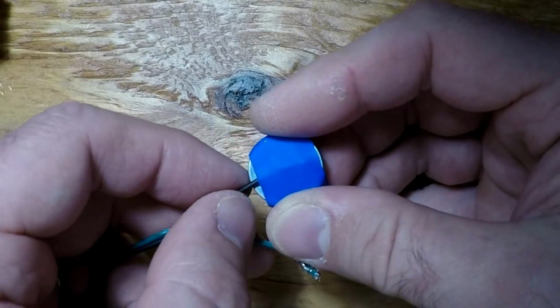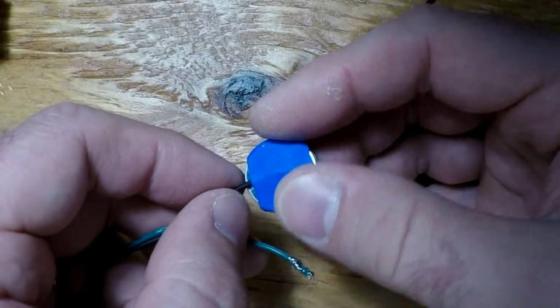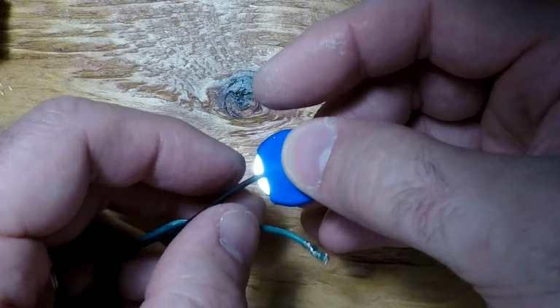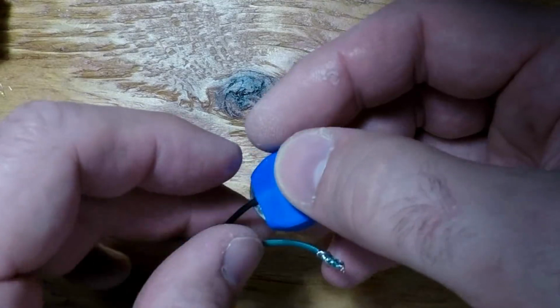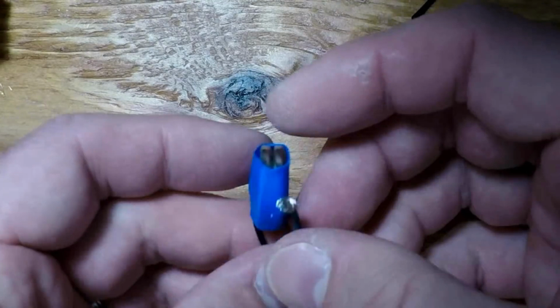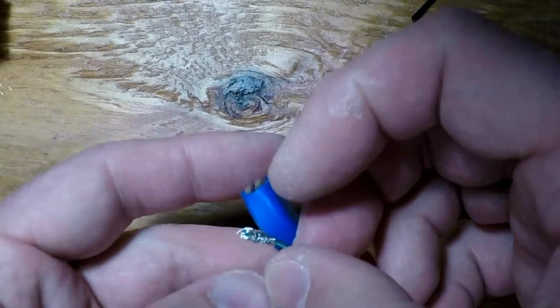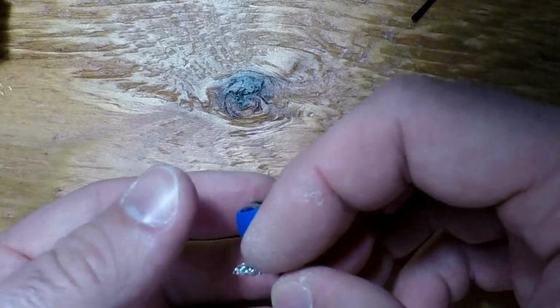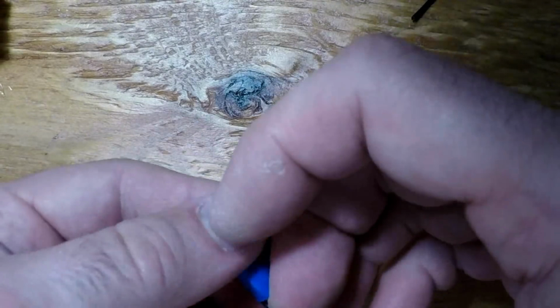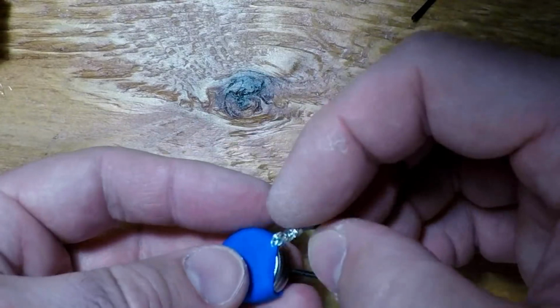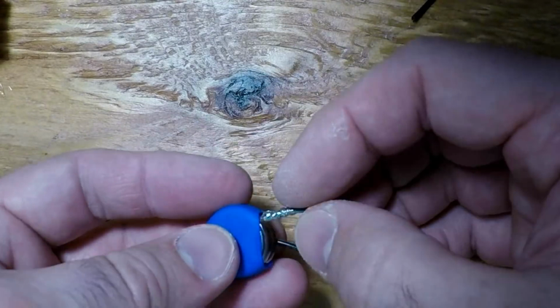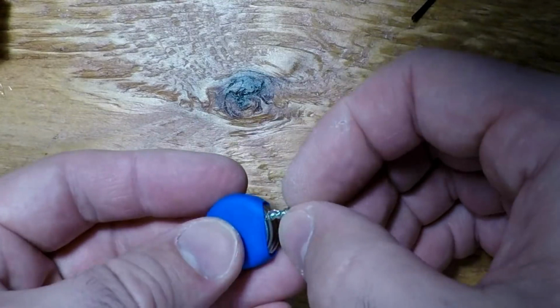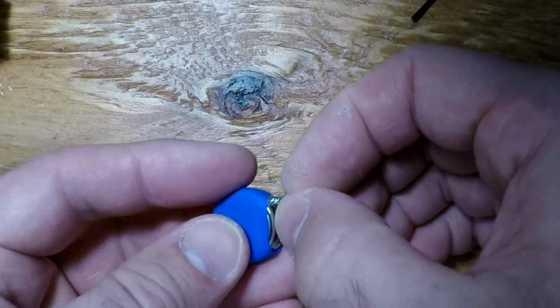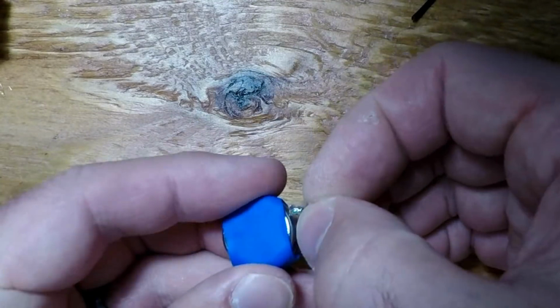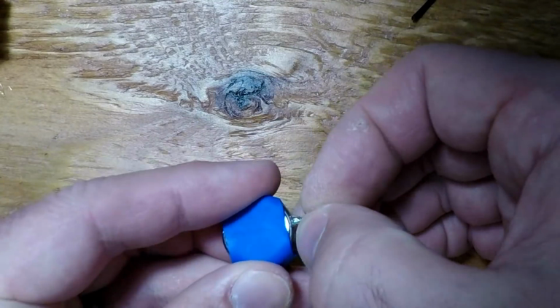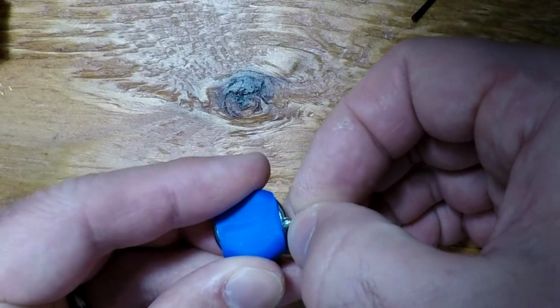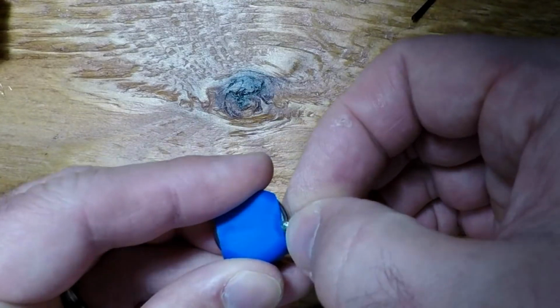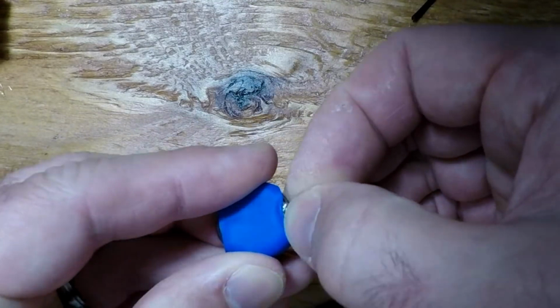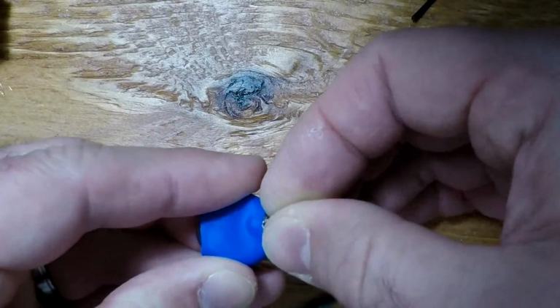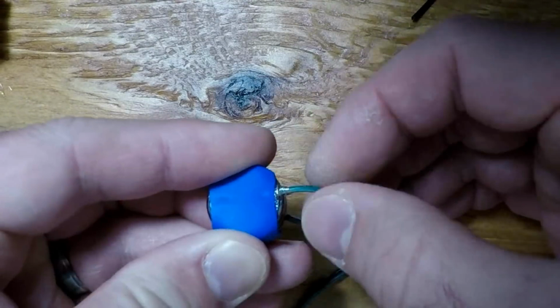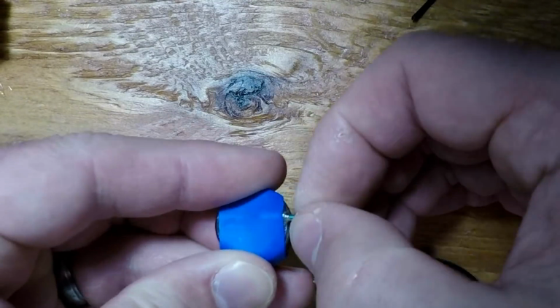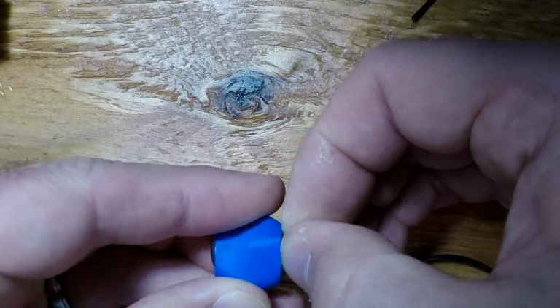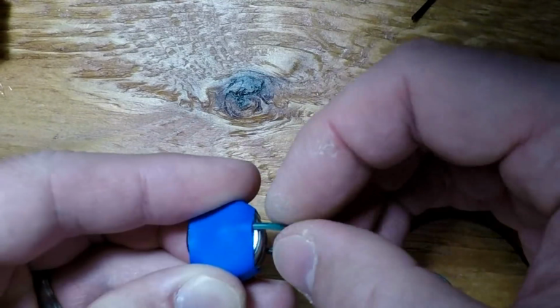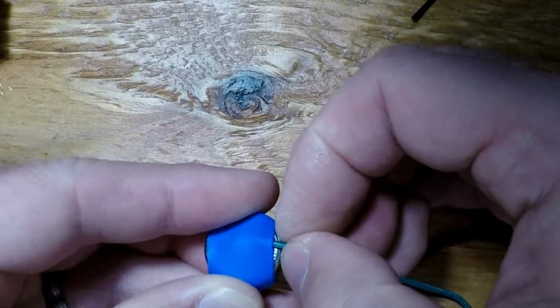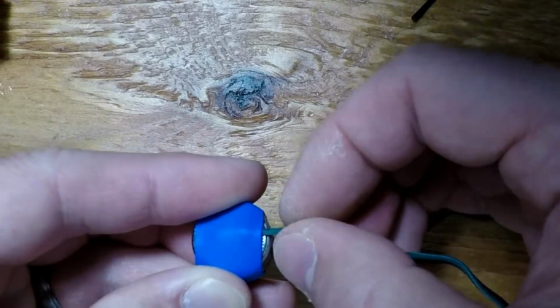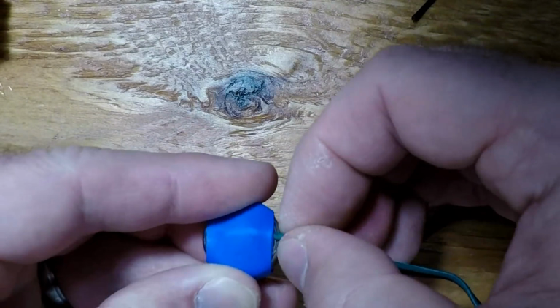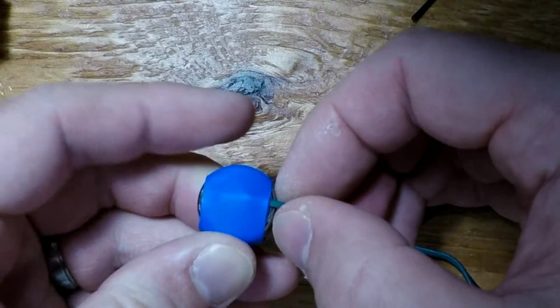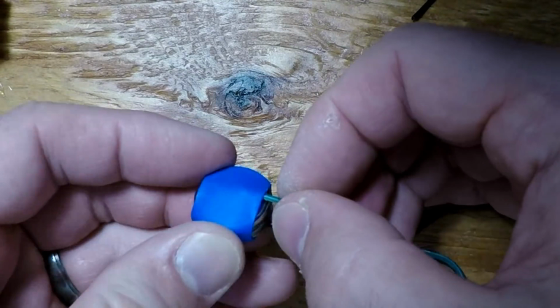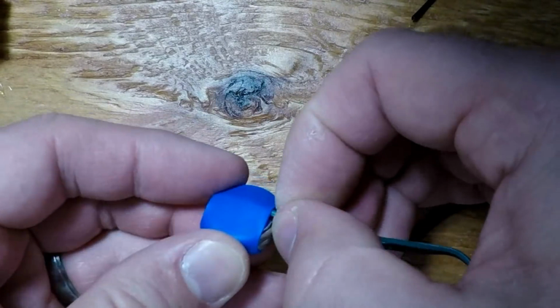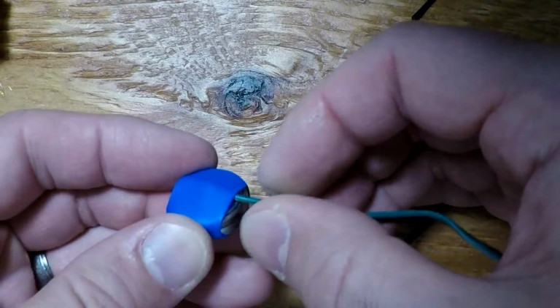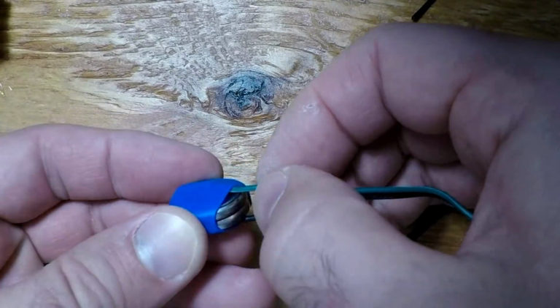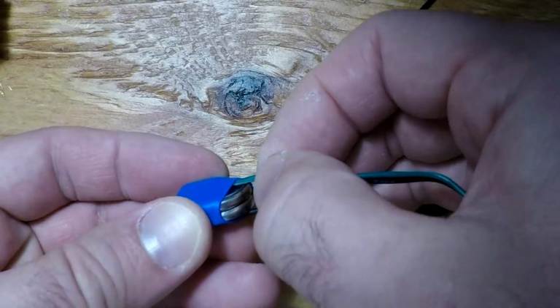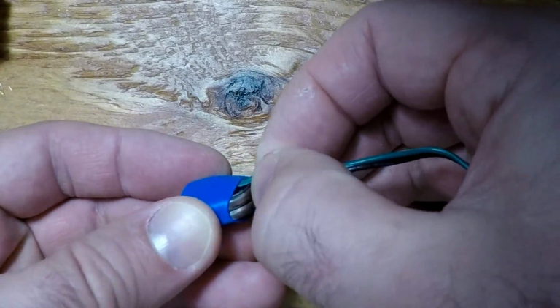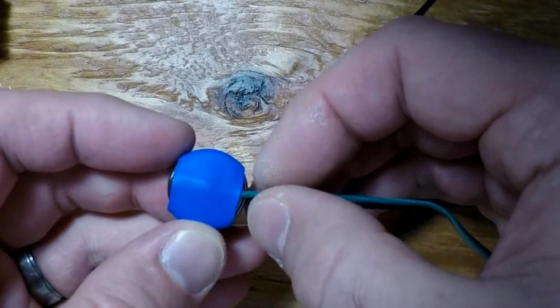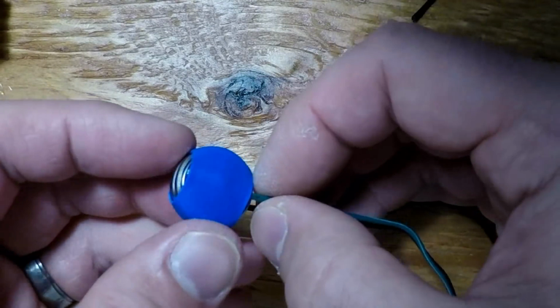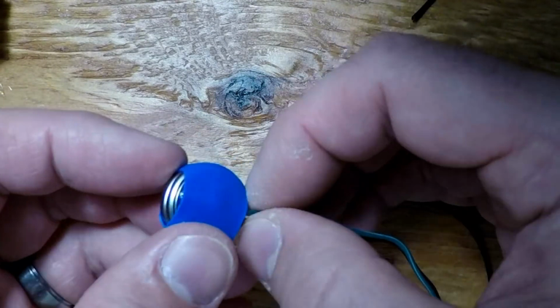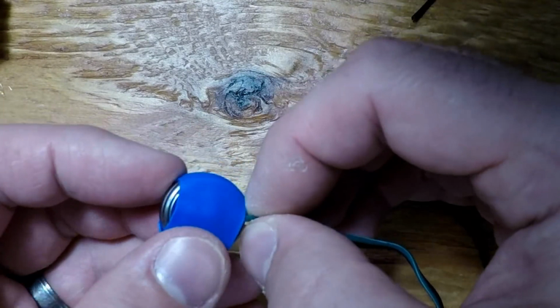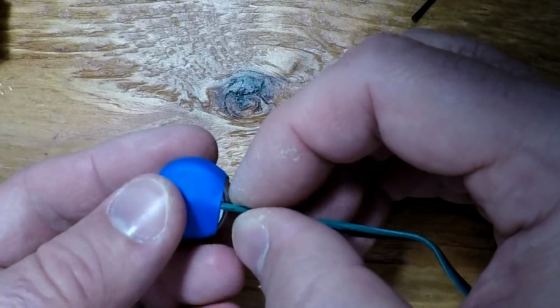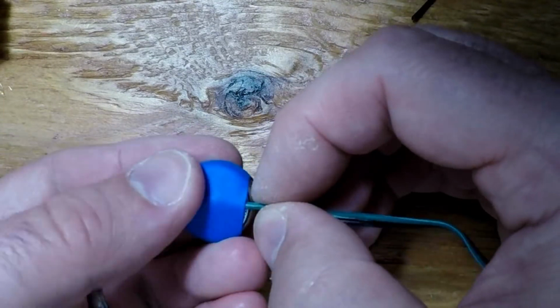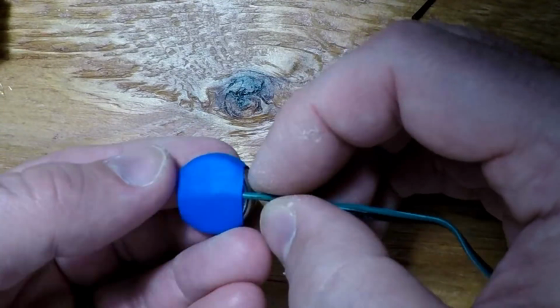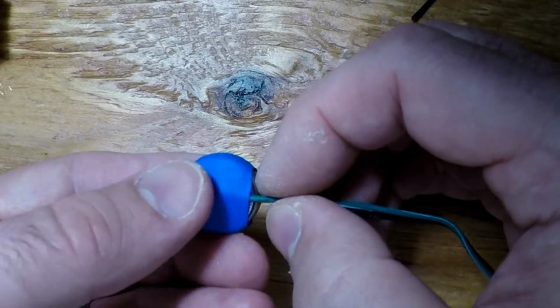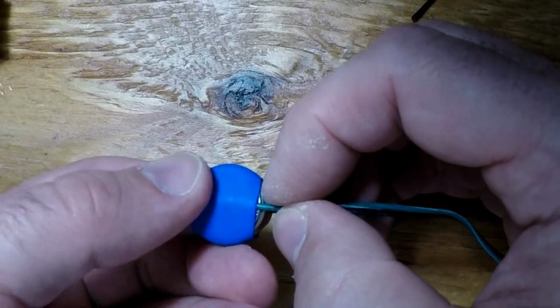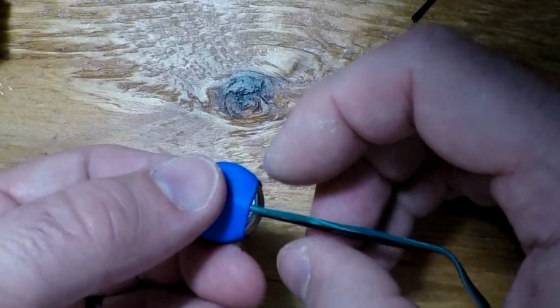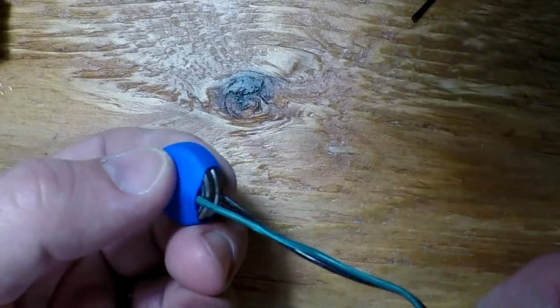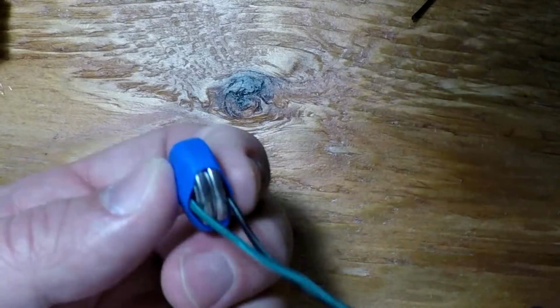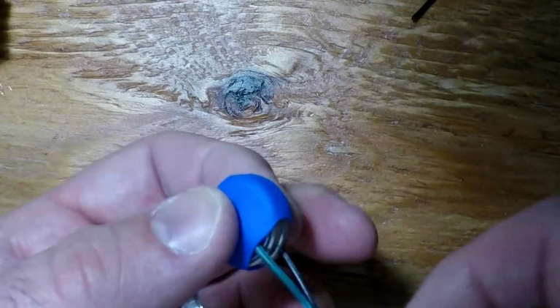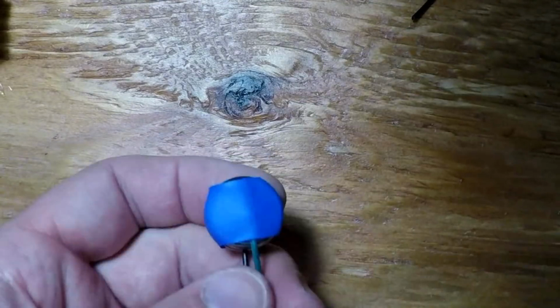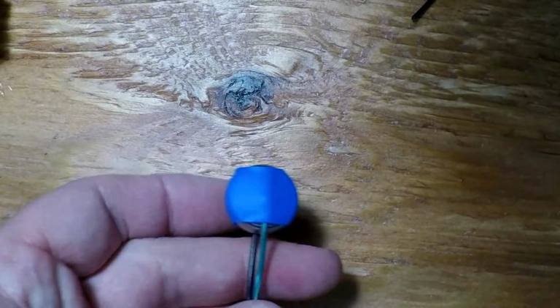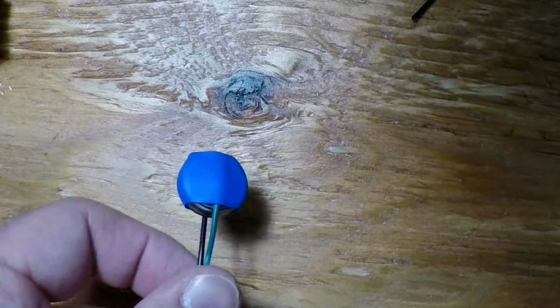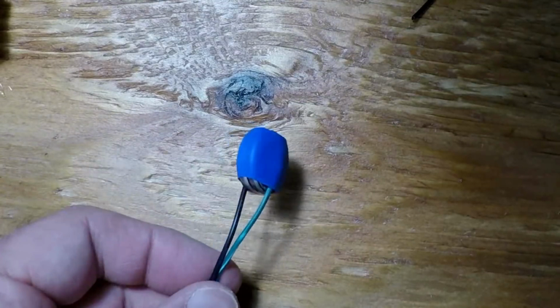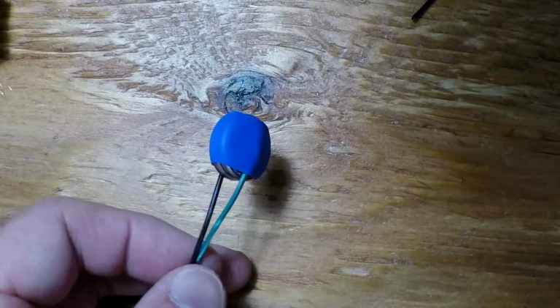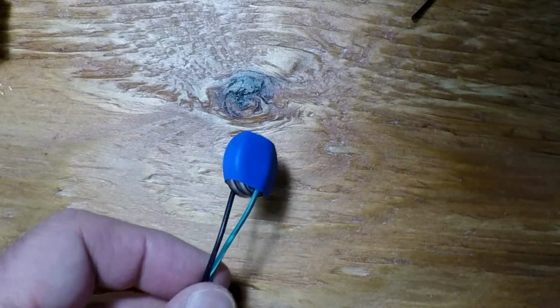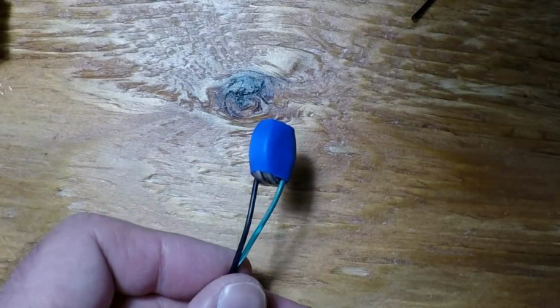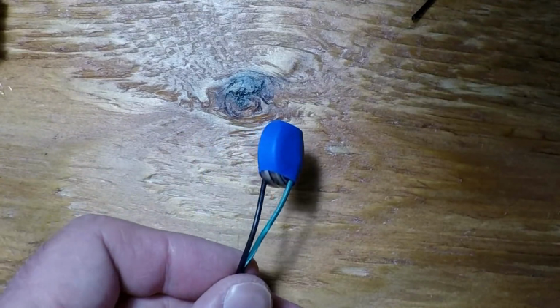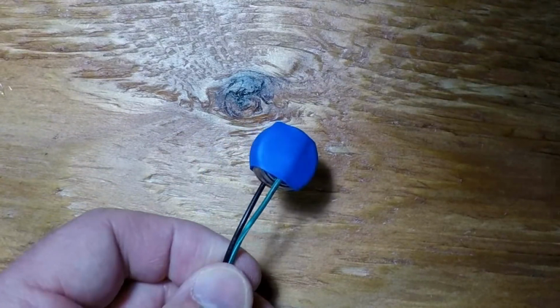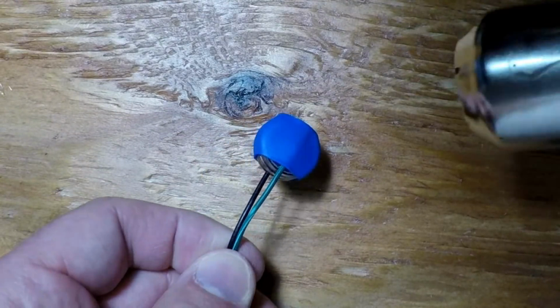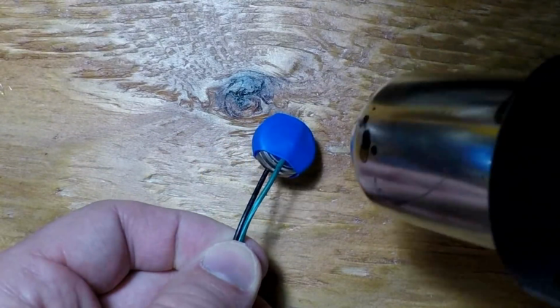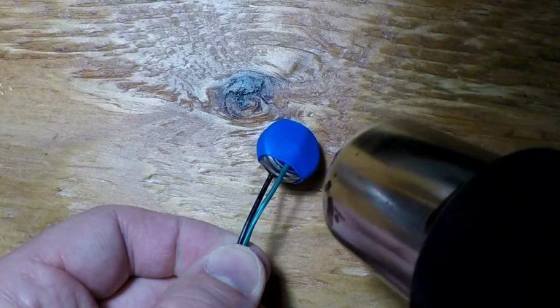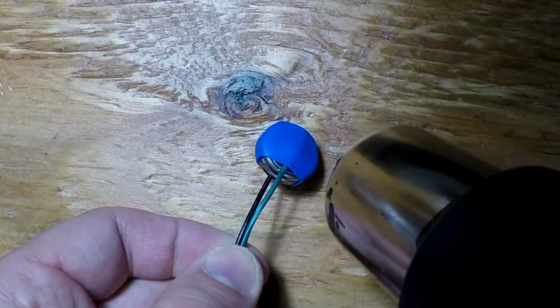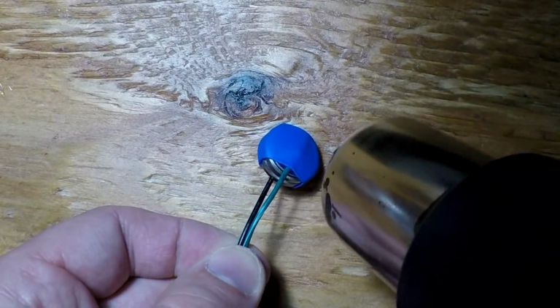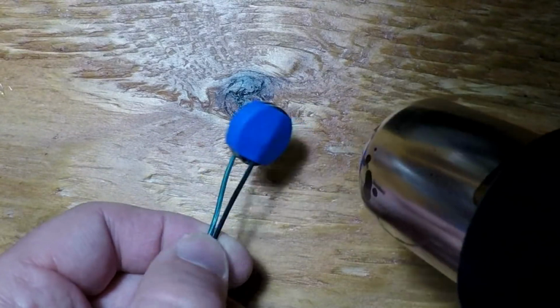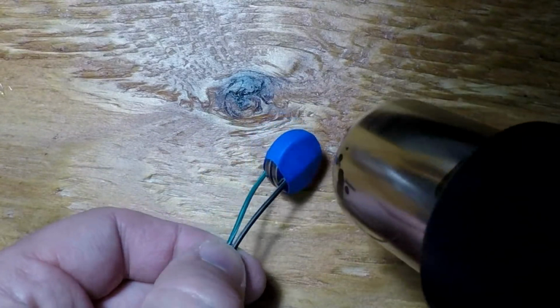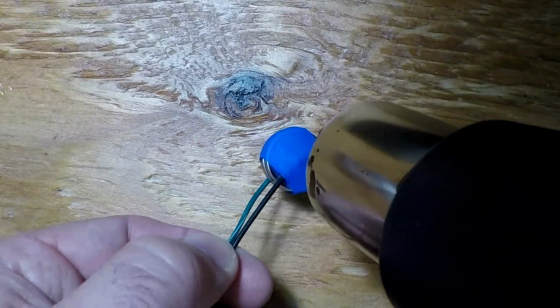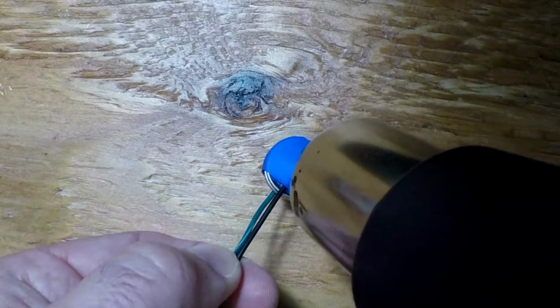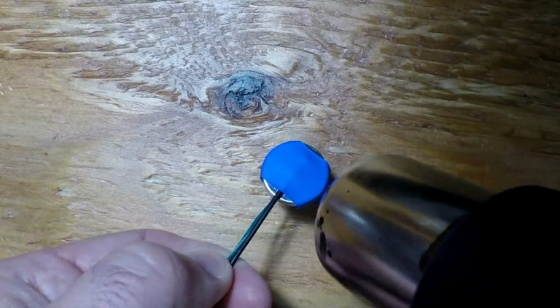Once the wires are inserted, apply more heat, then test the voltage. If everything is done properly, you'll see just over 6 volts on your multimeter.